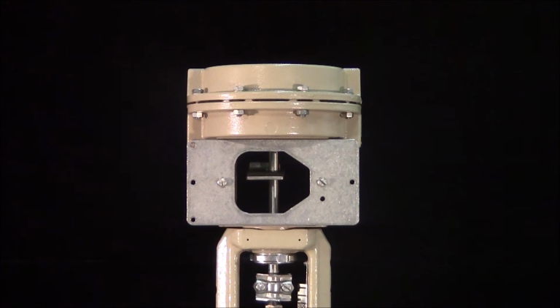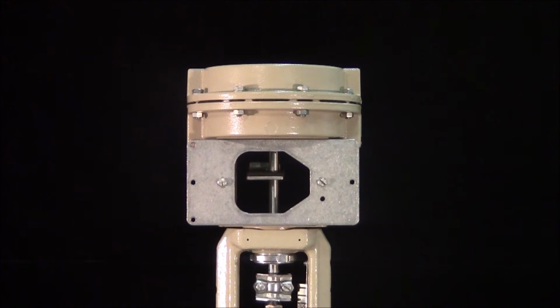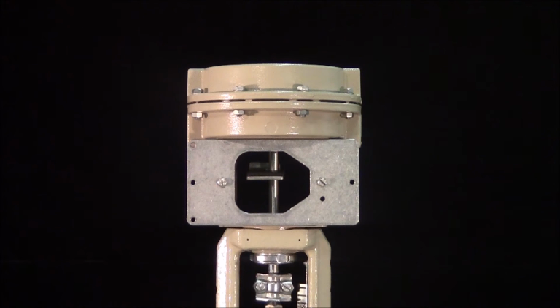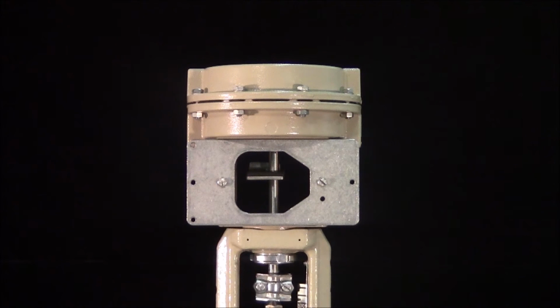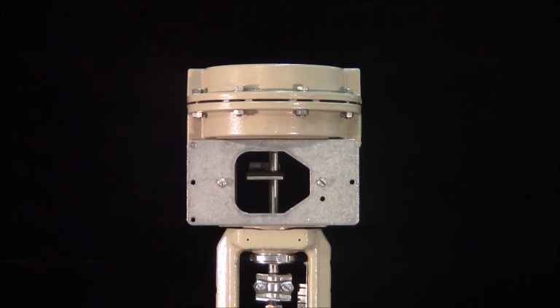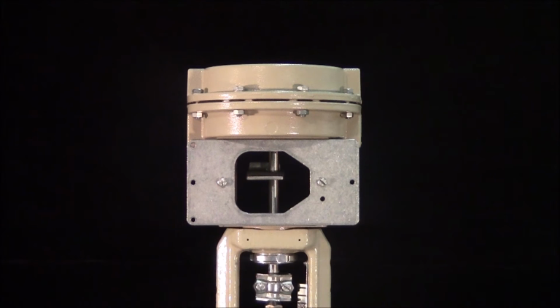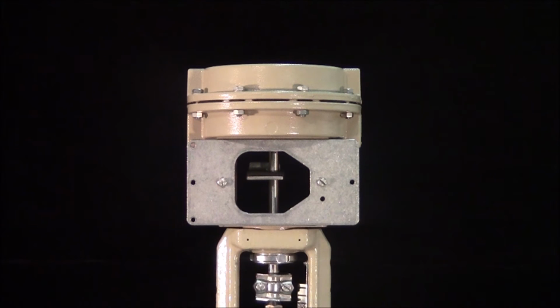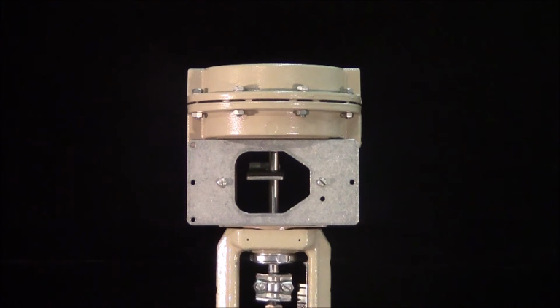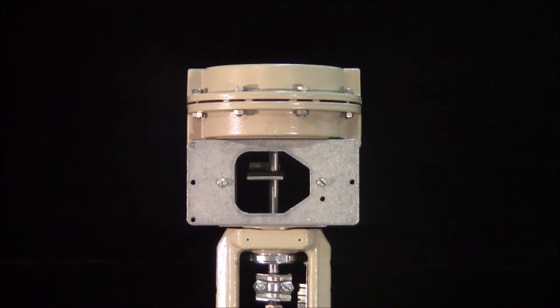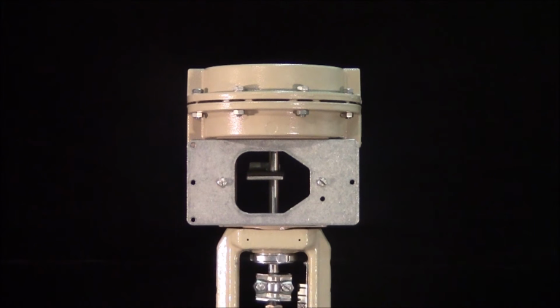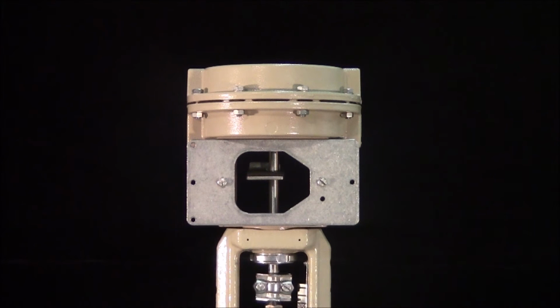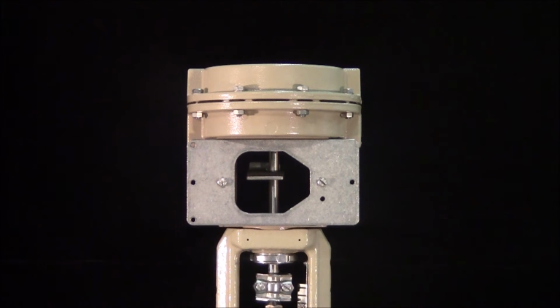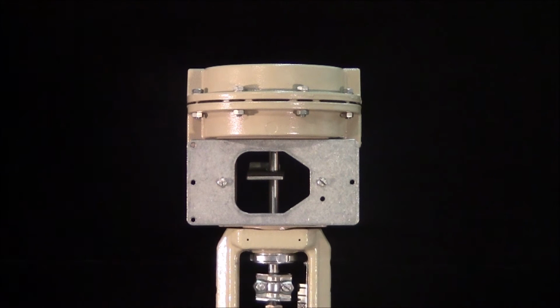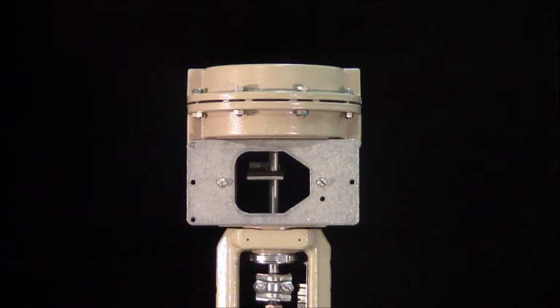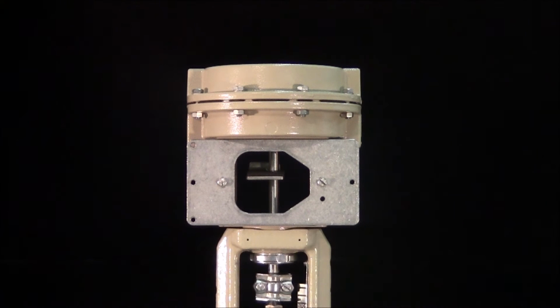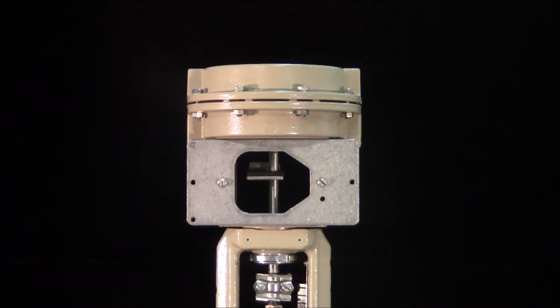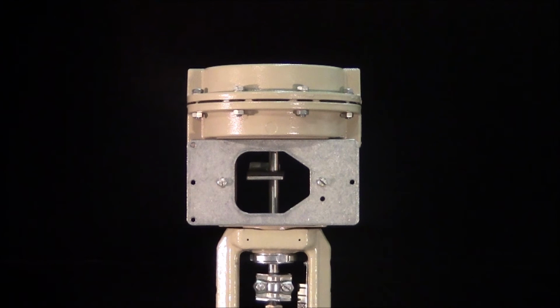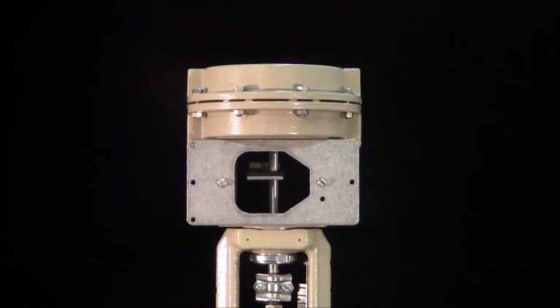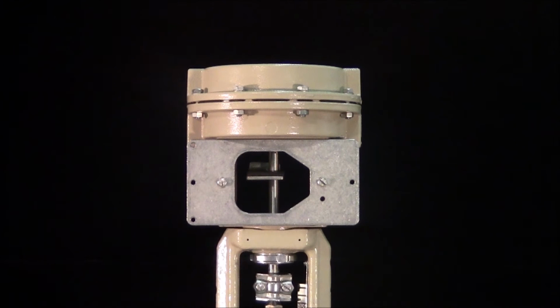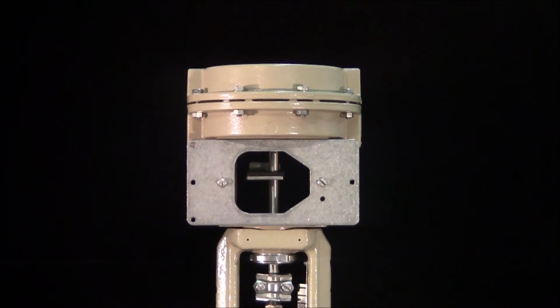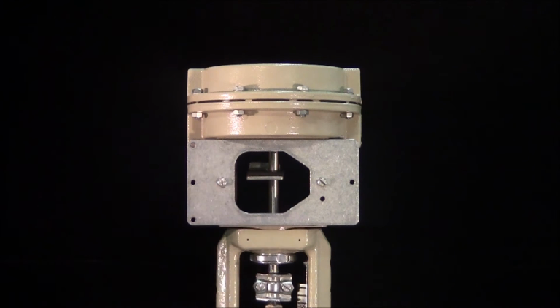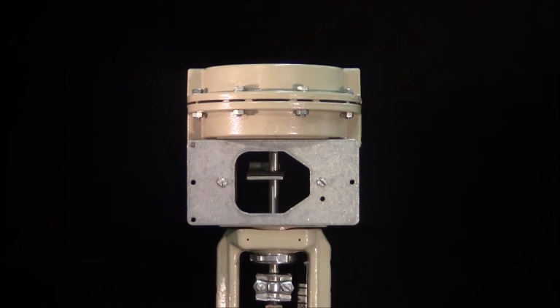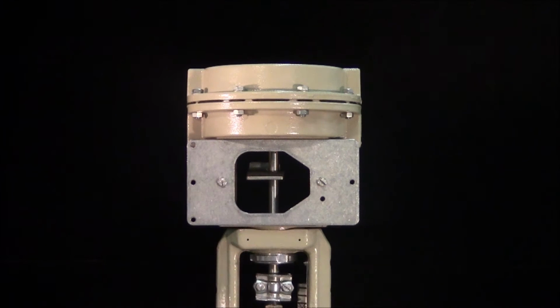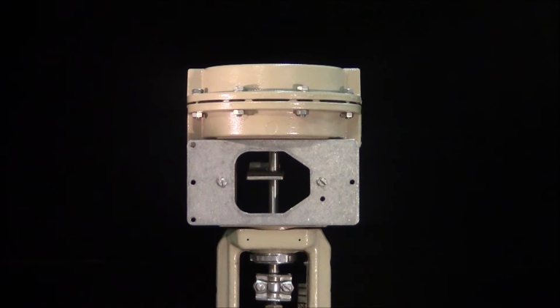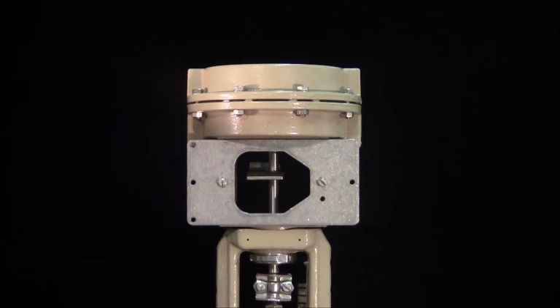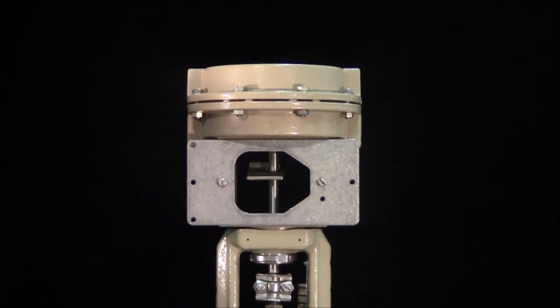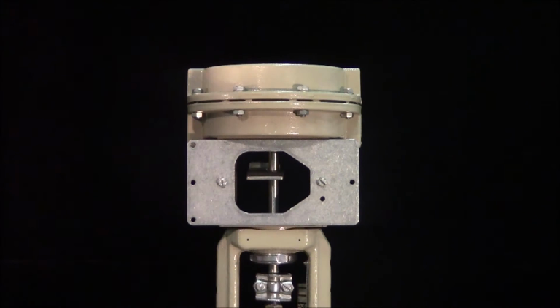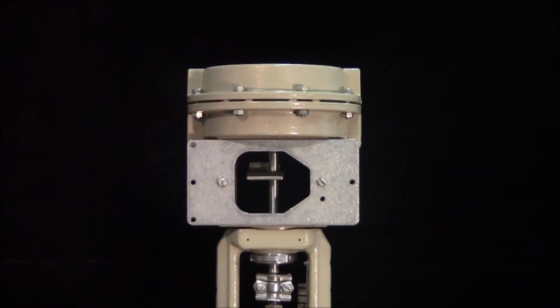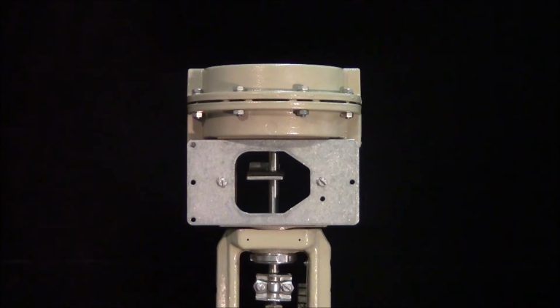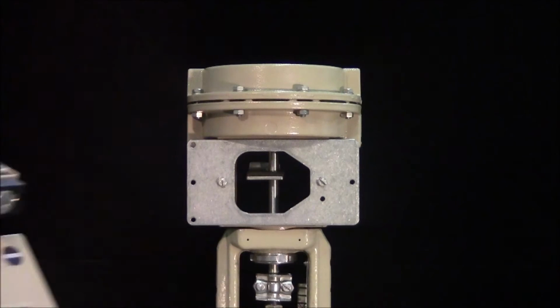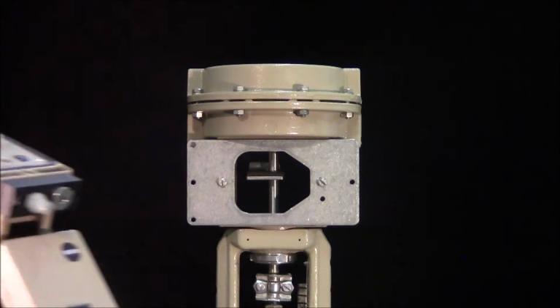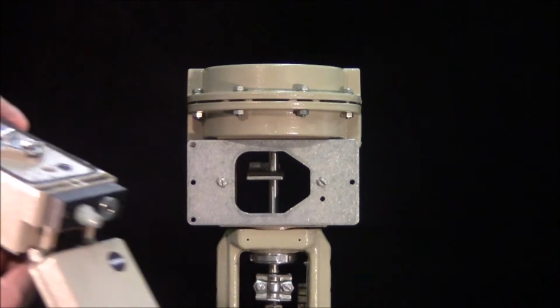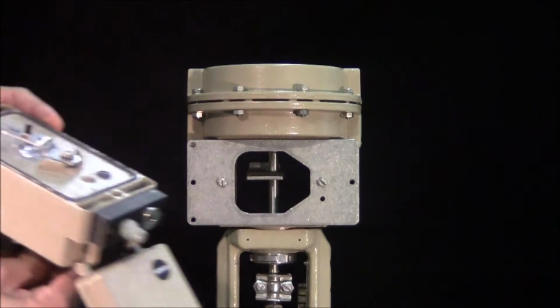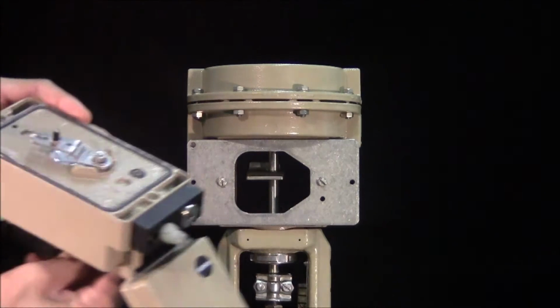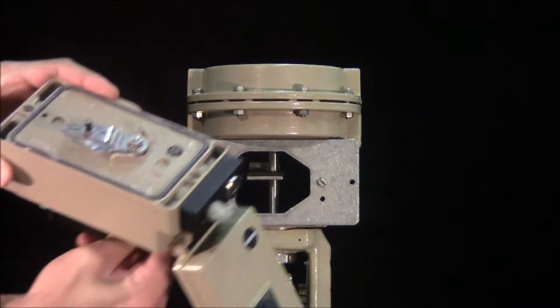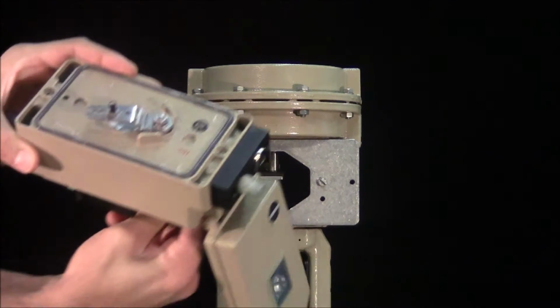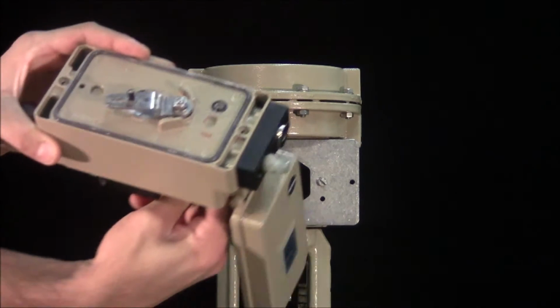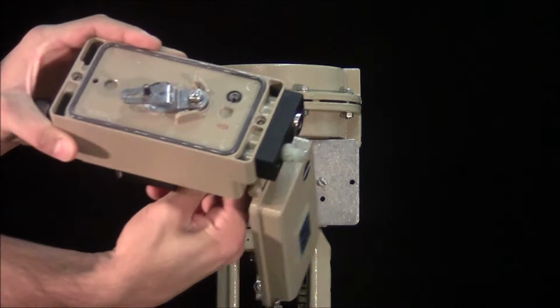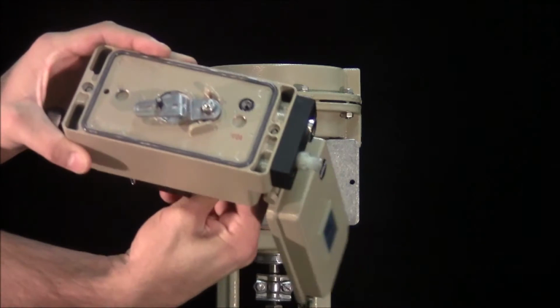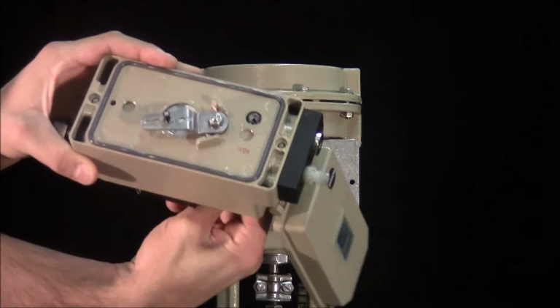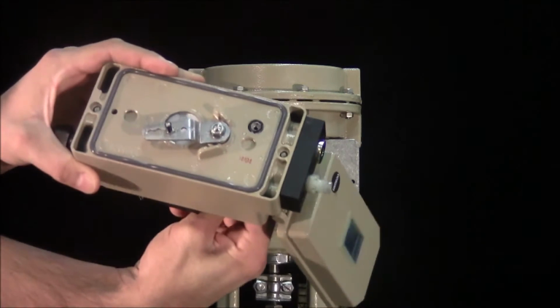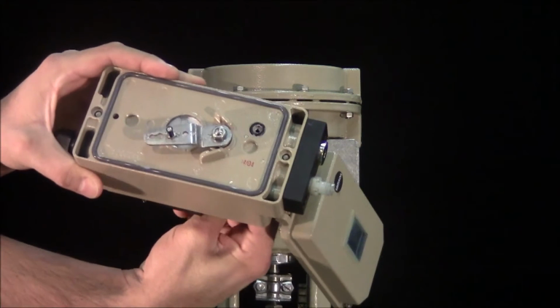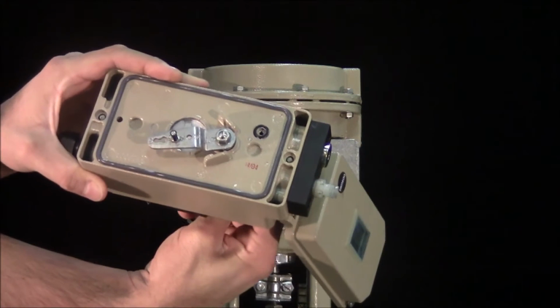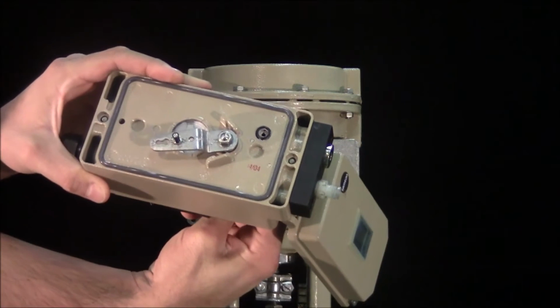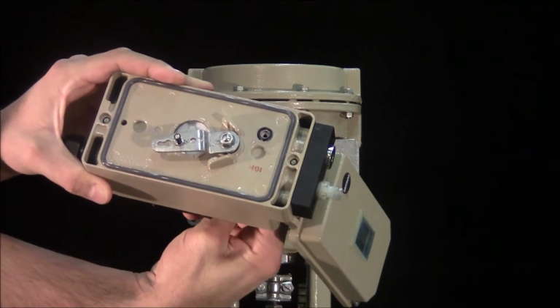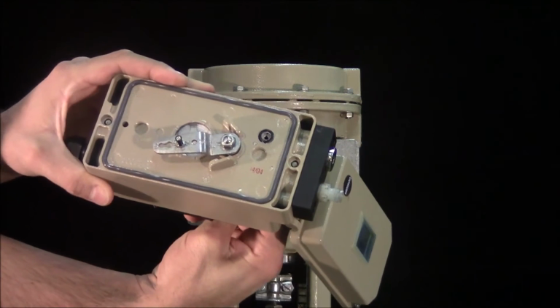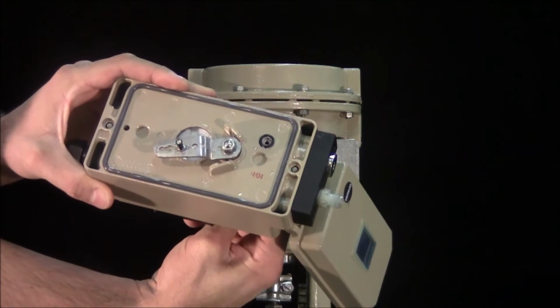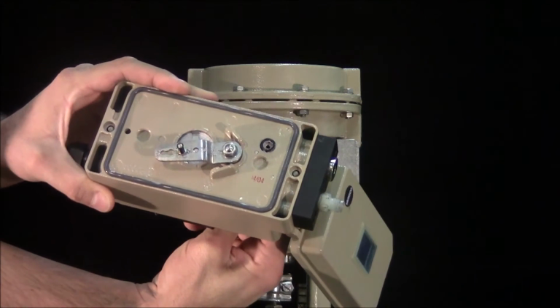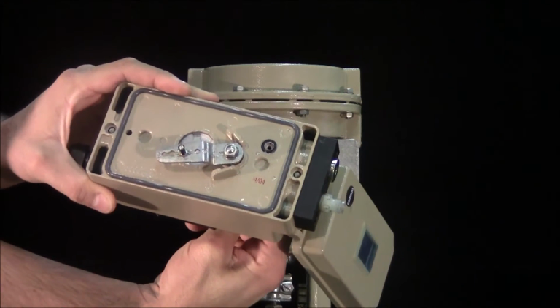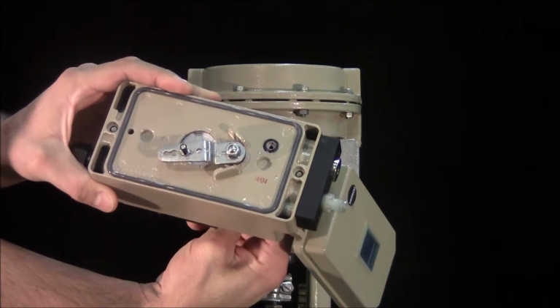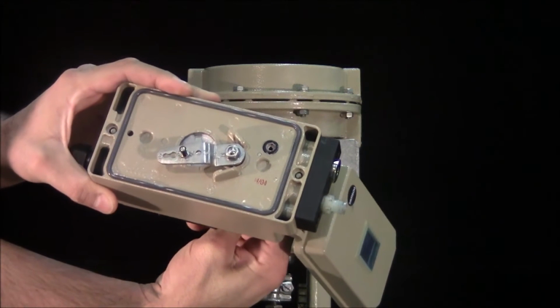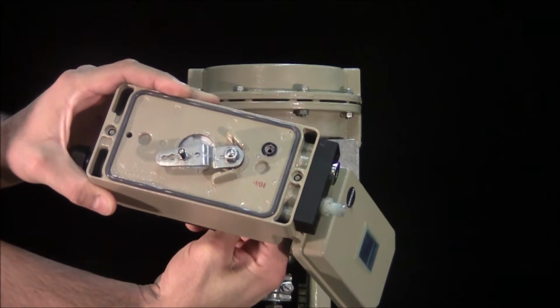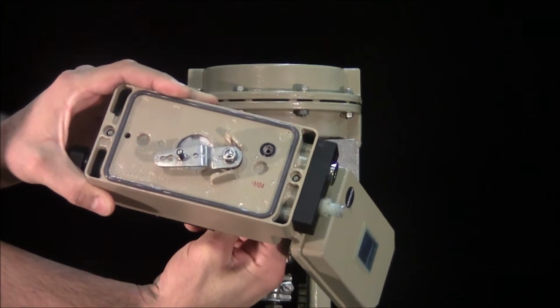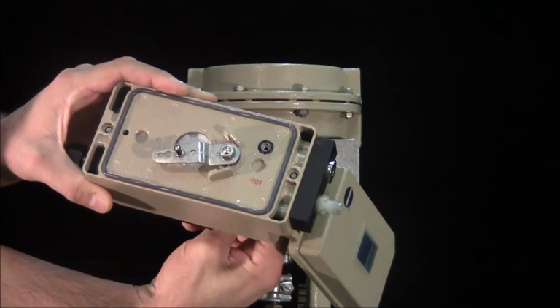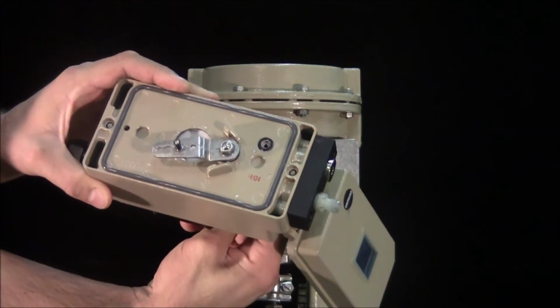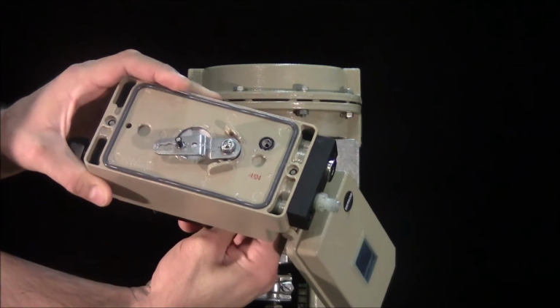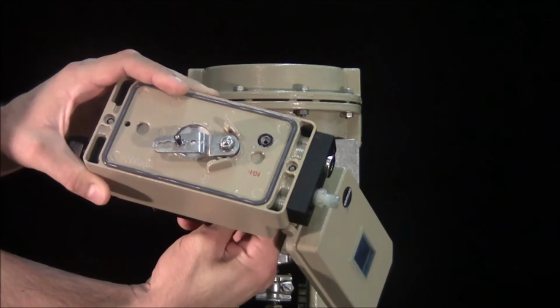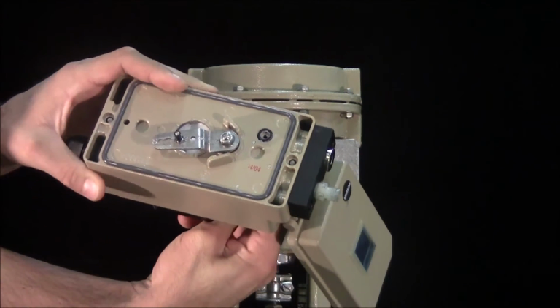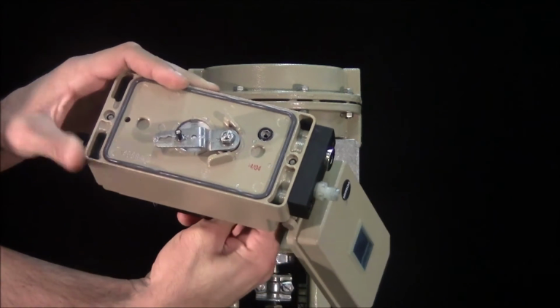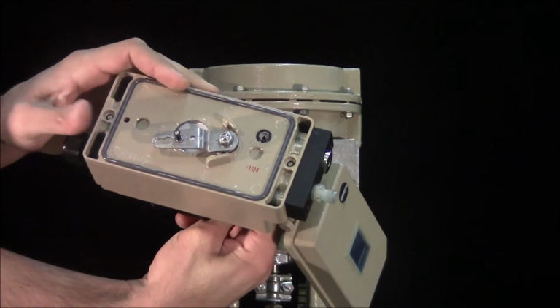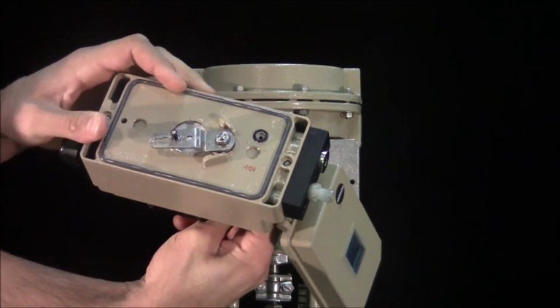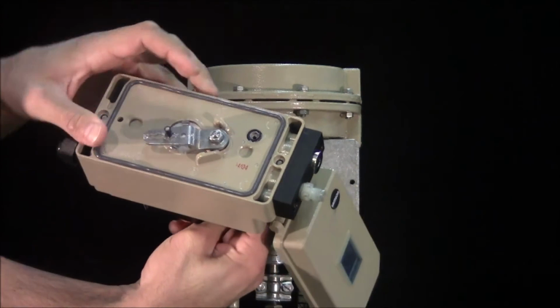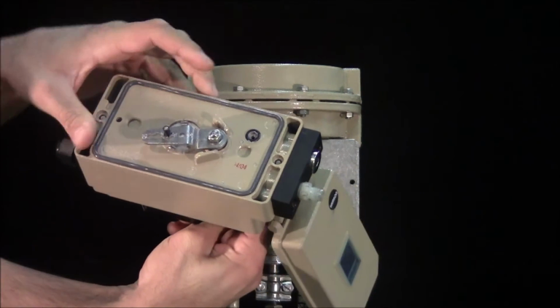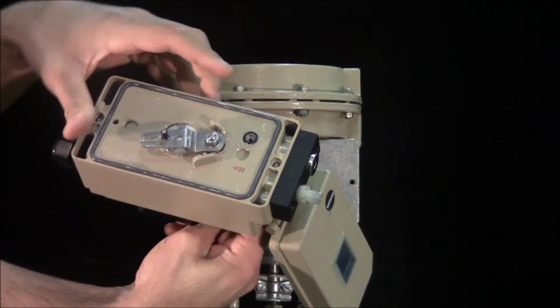Before installing the positioner, remove the screw on the back to utilize the internal porting of the actuator.